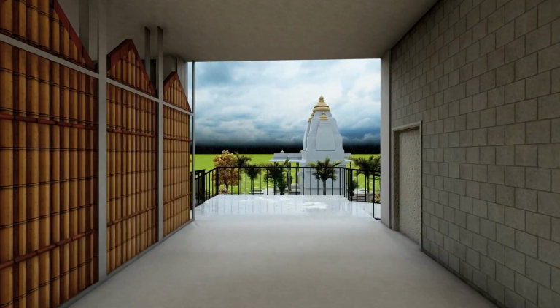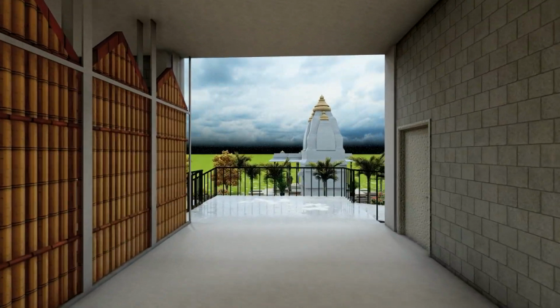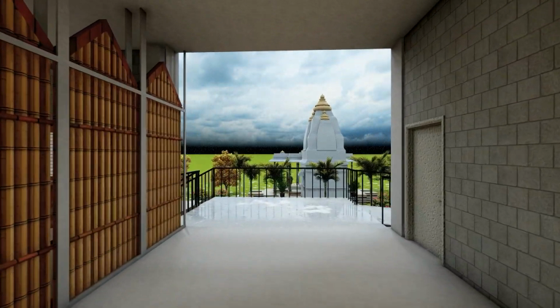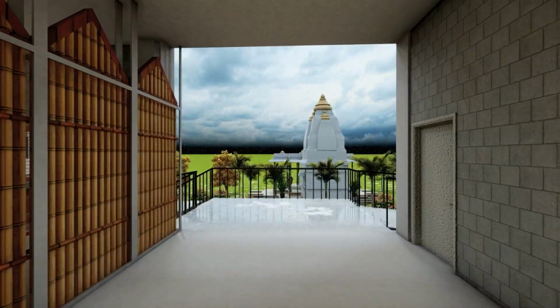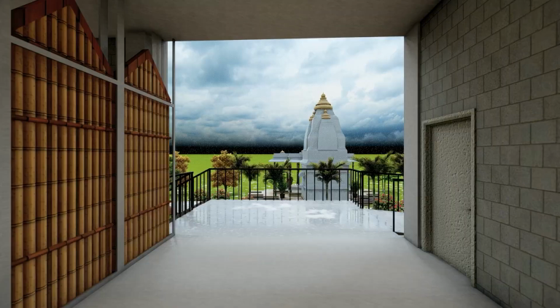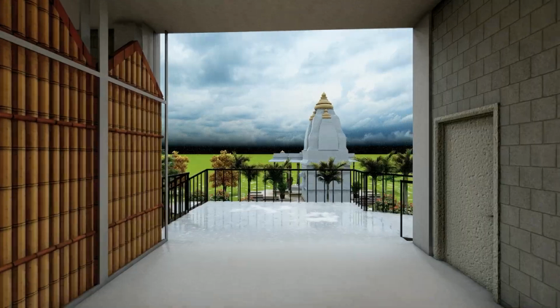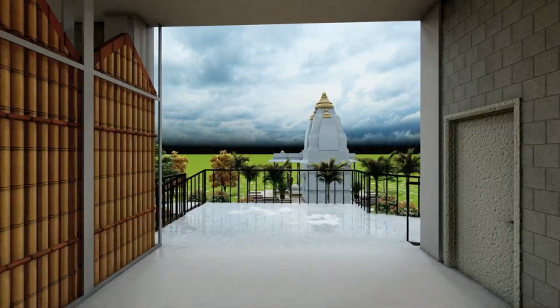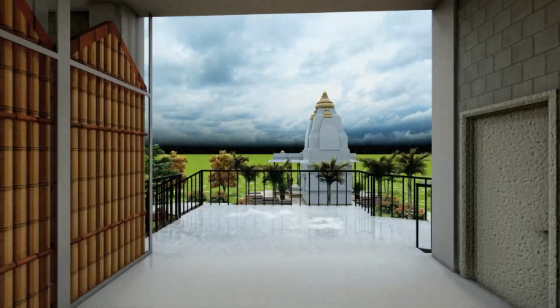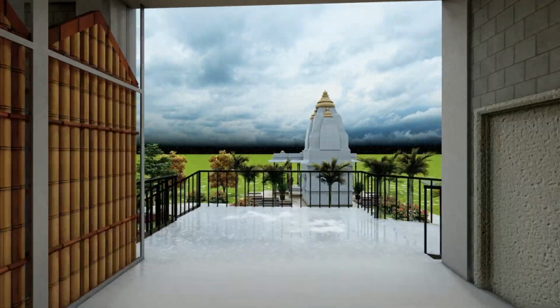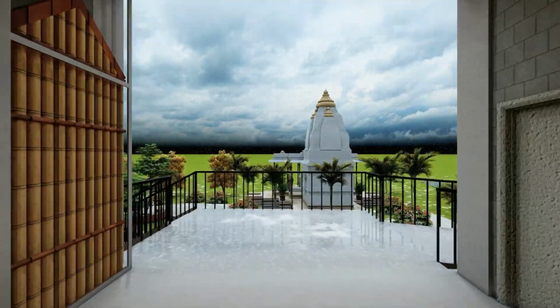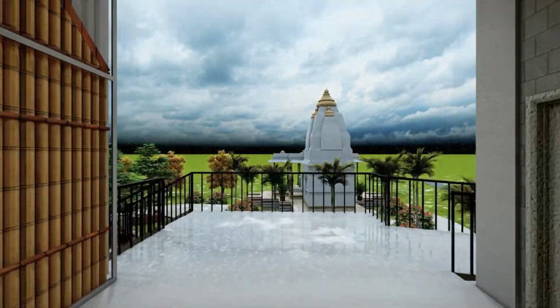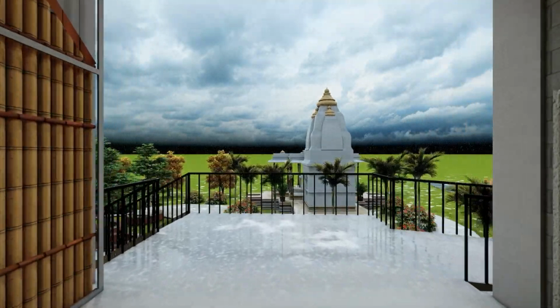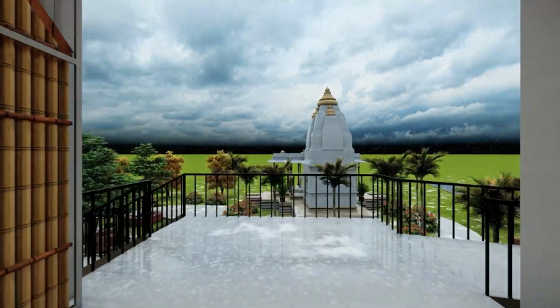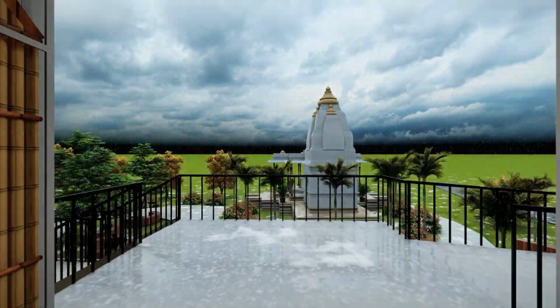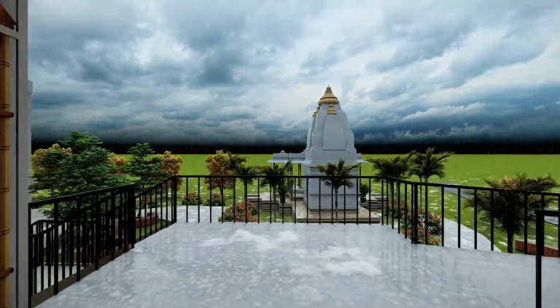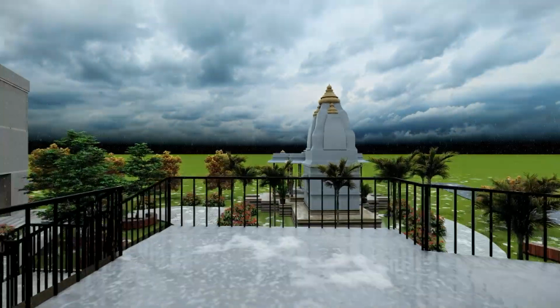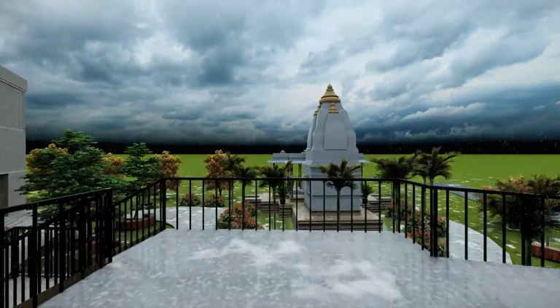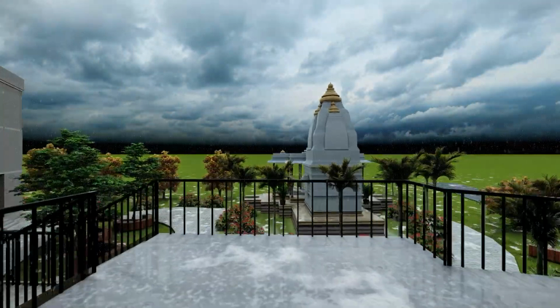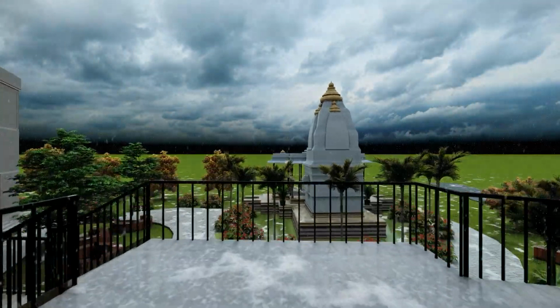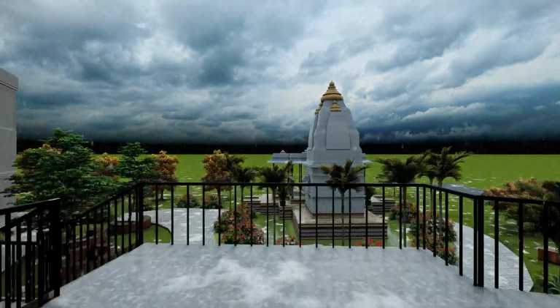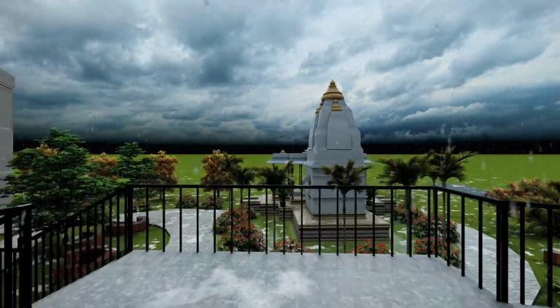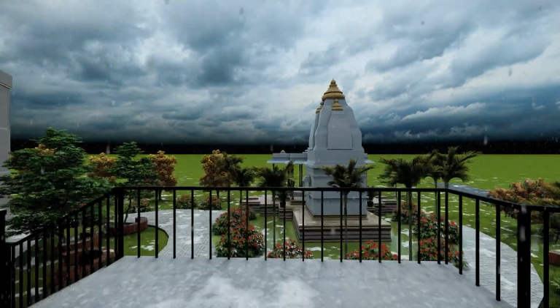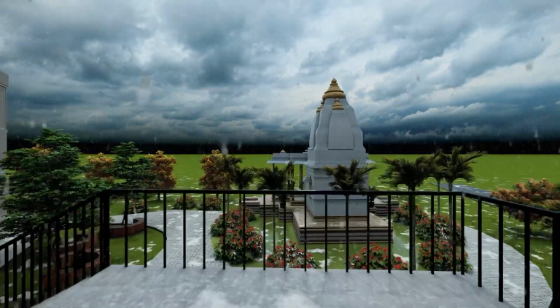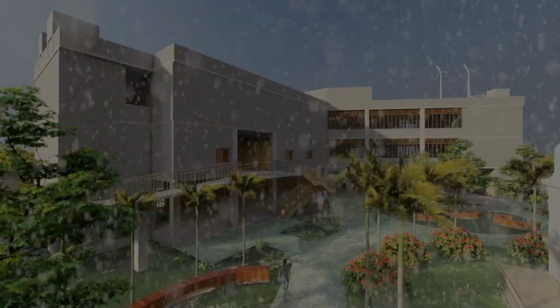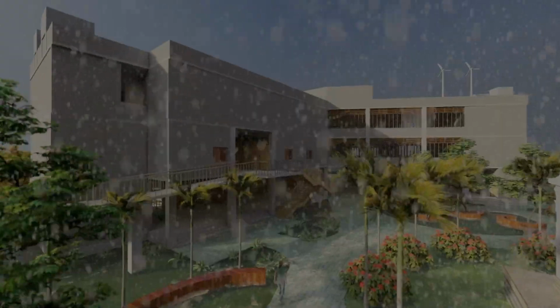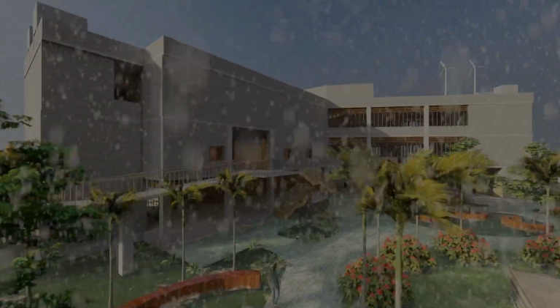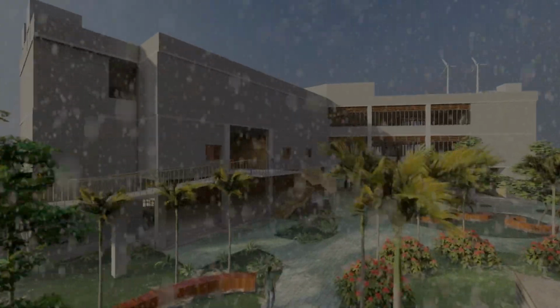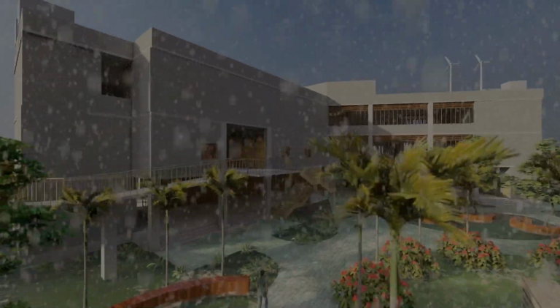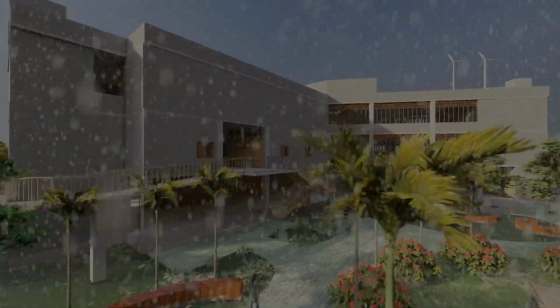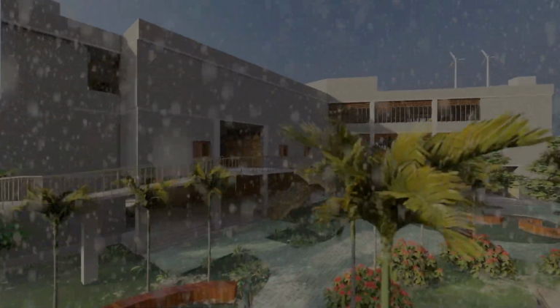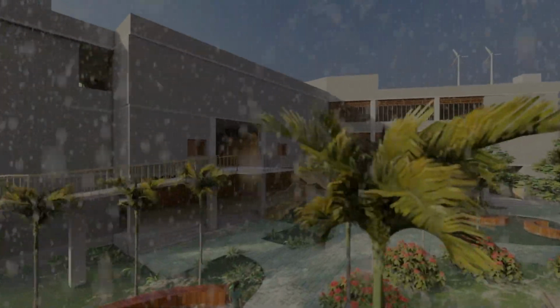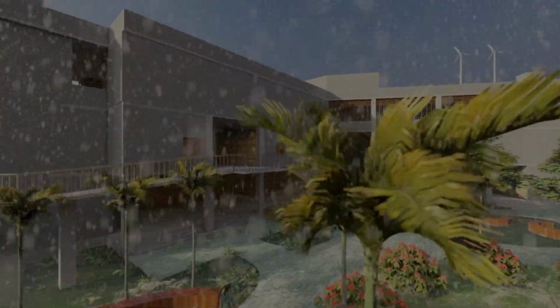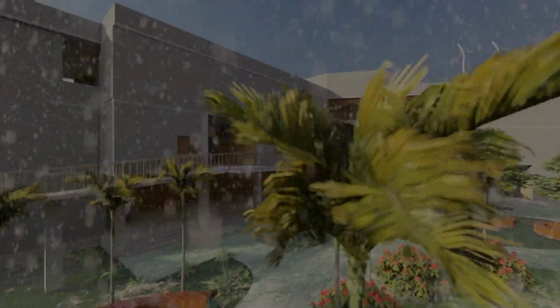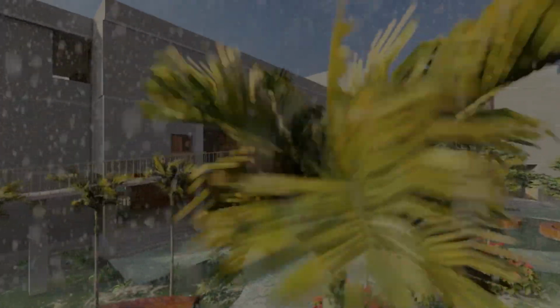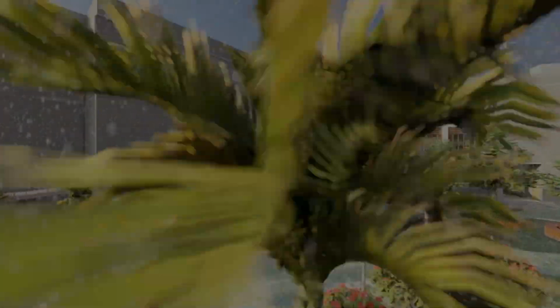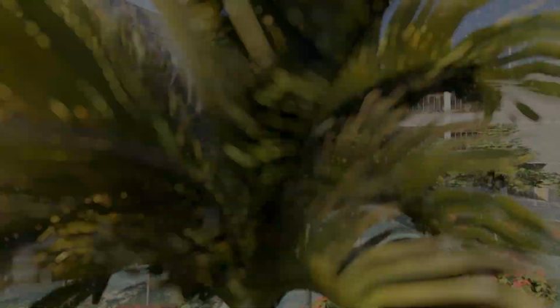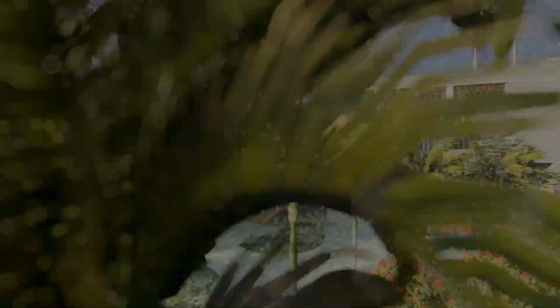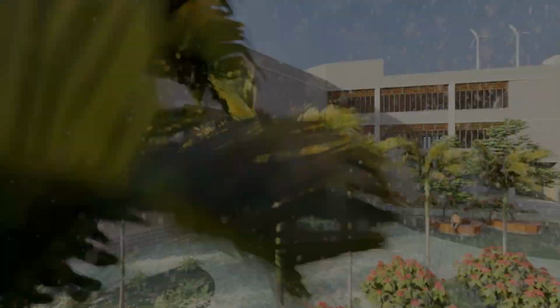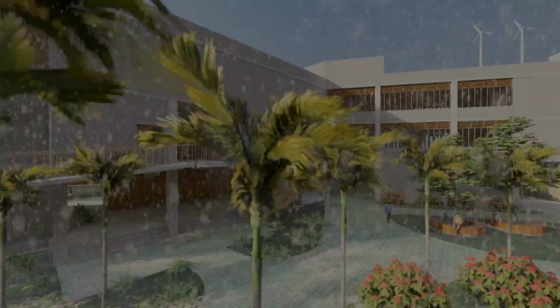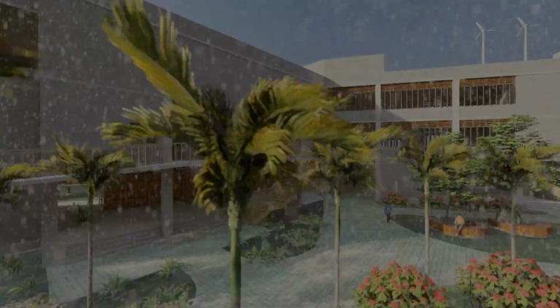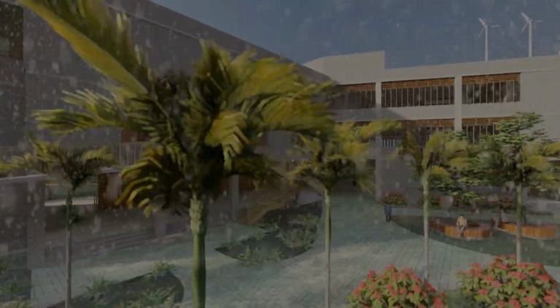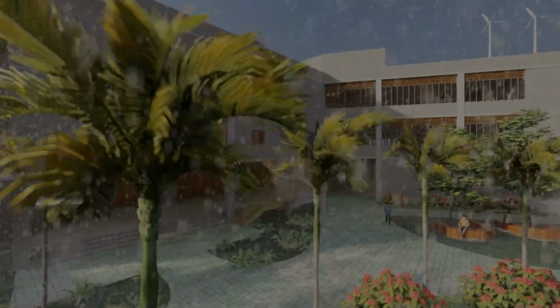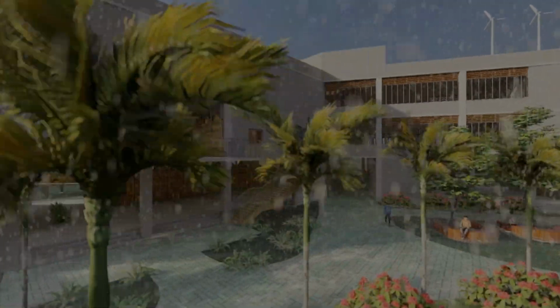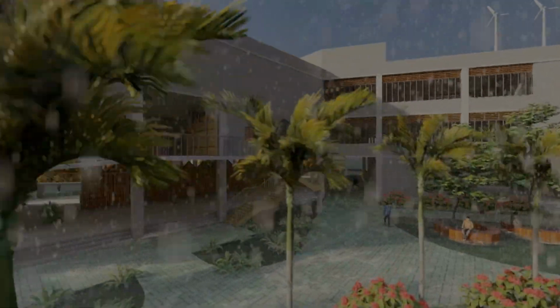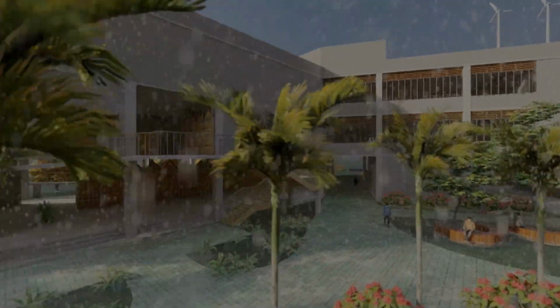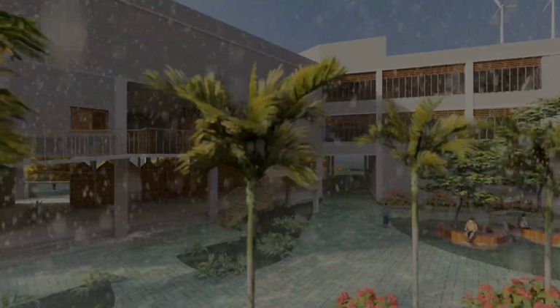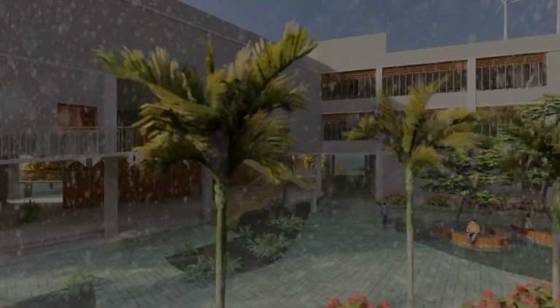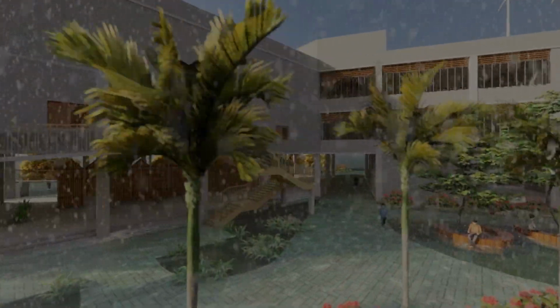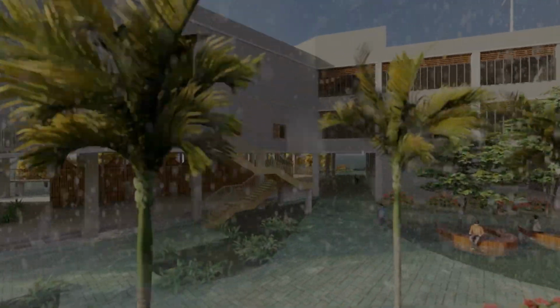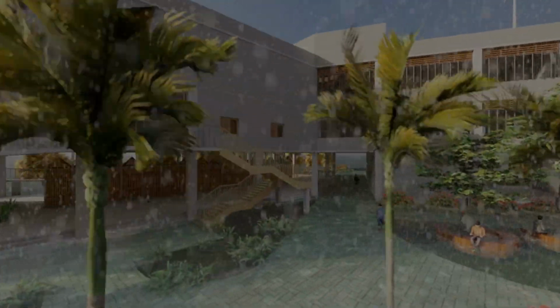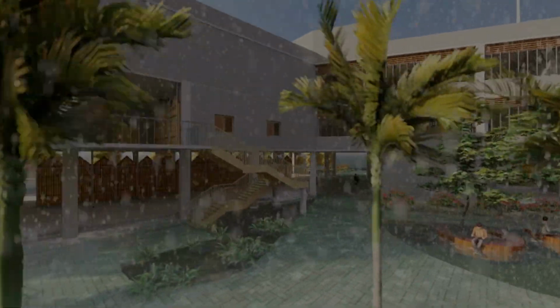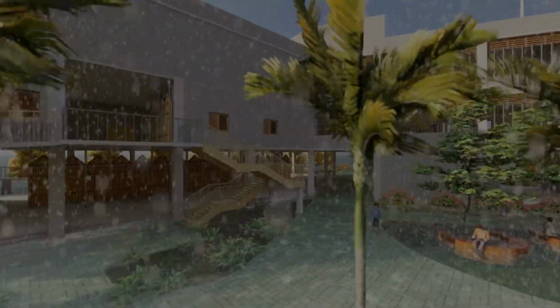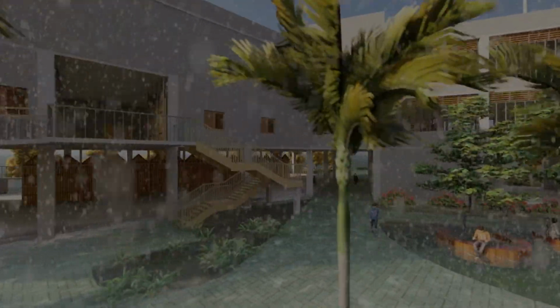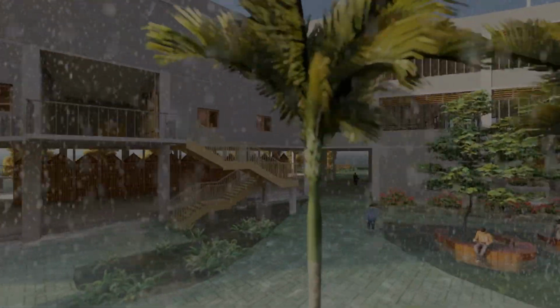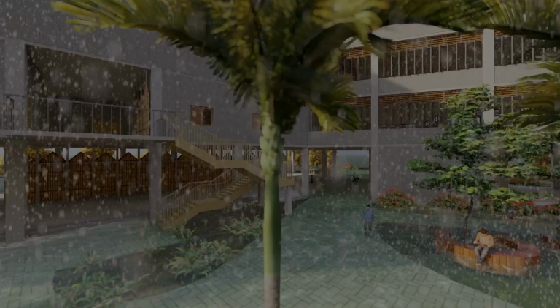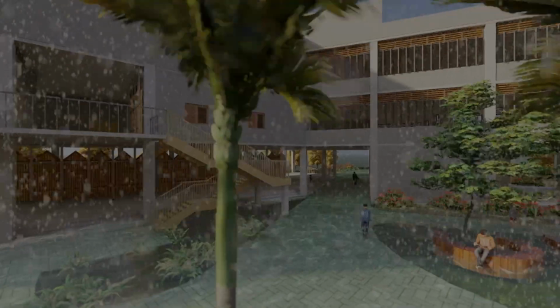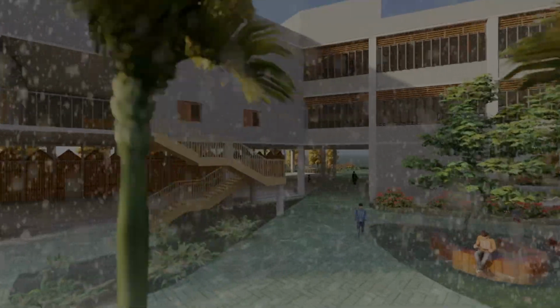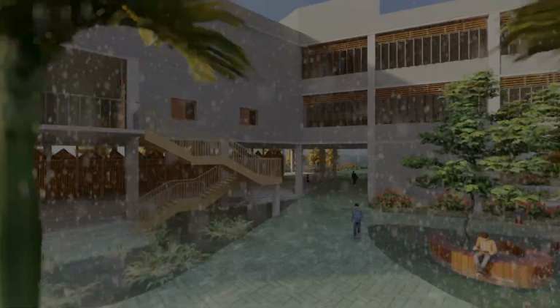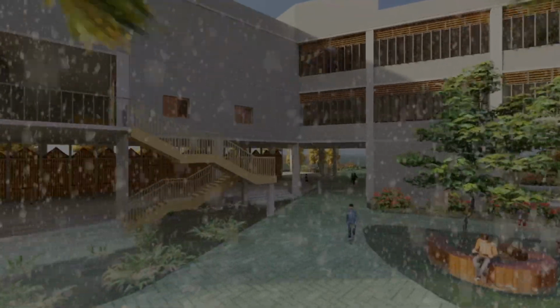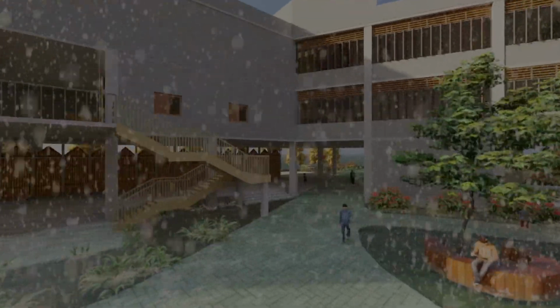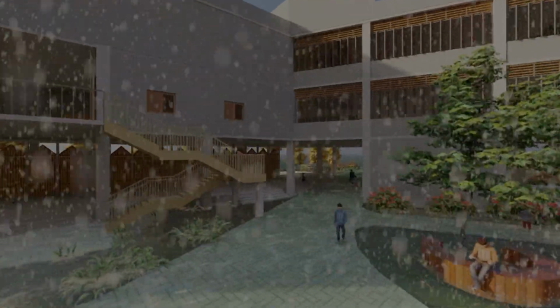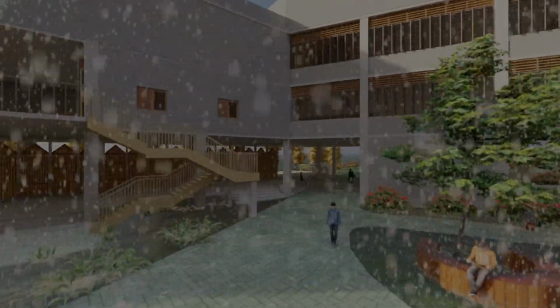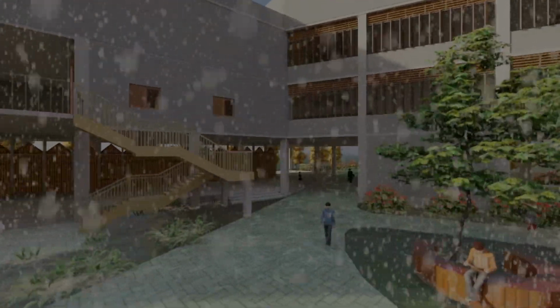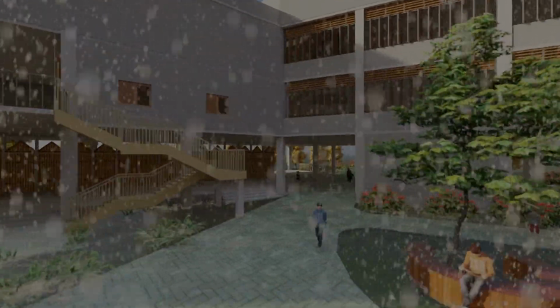Water — life on earth cannot exist without it, but too much of it becomes one of the deadliest forces of nature ever known.